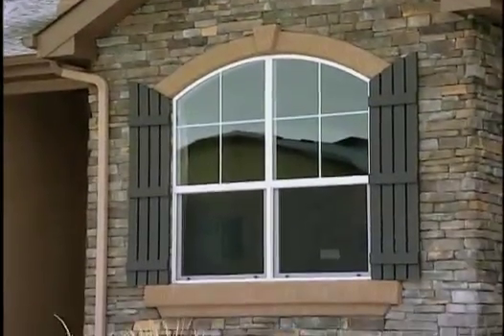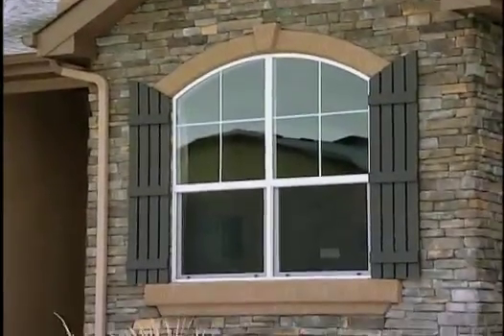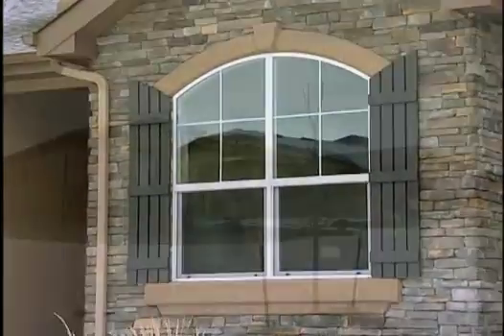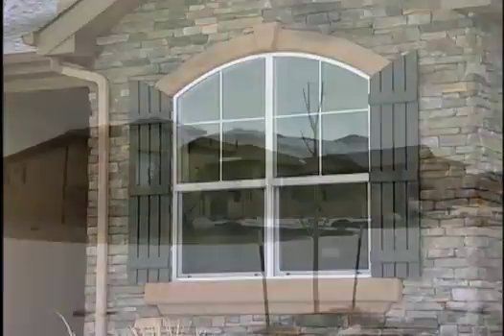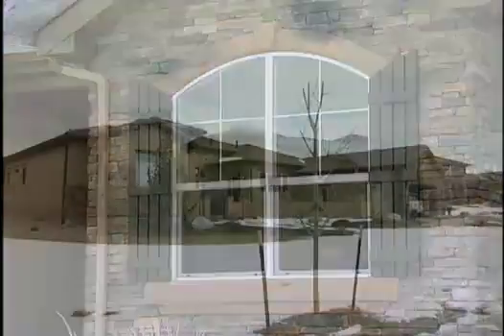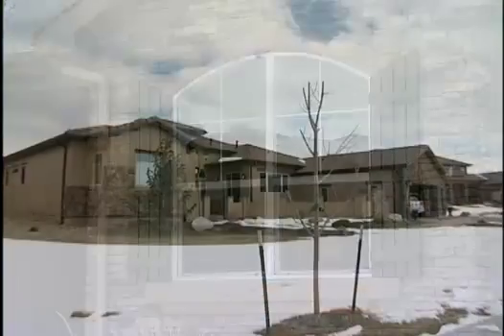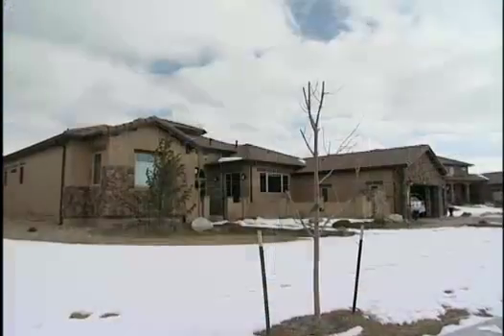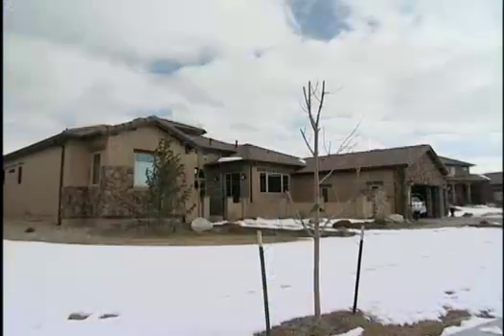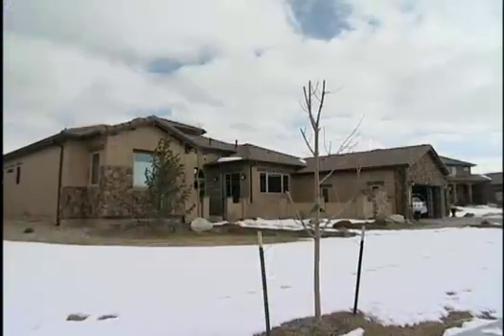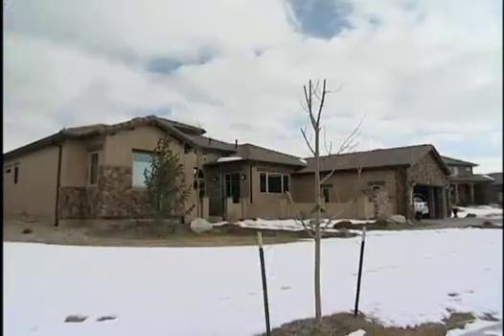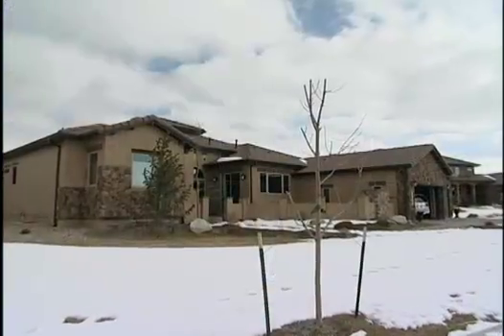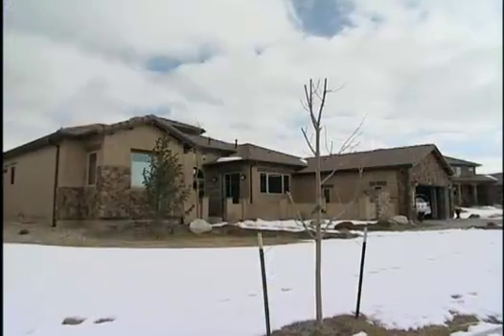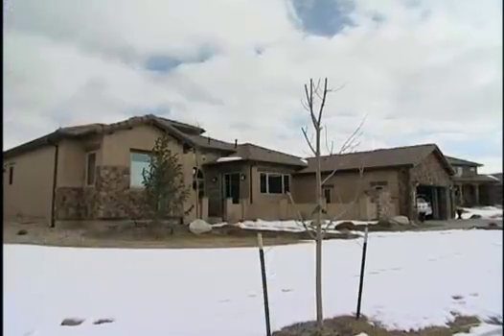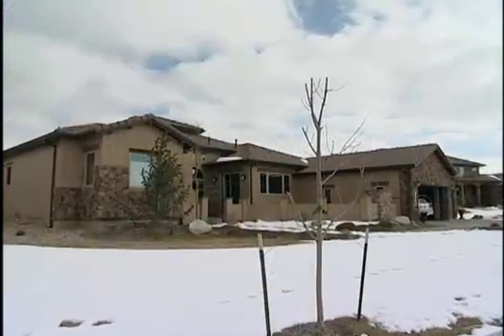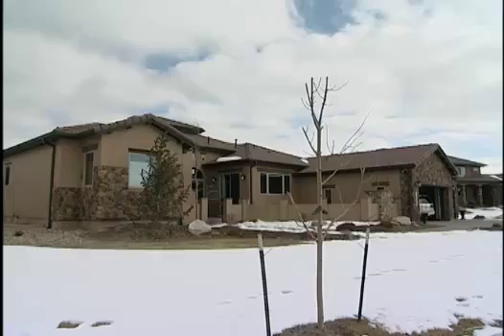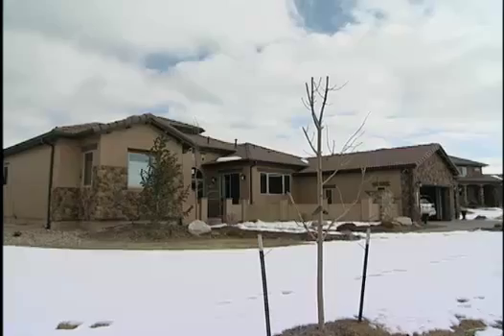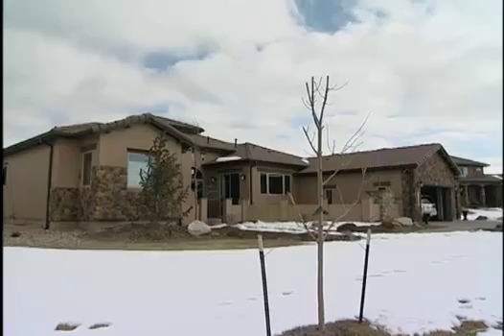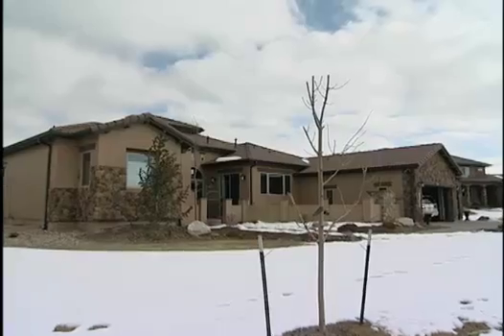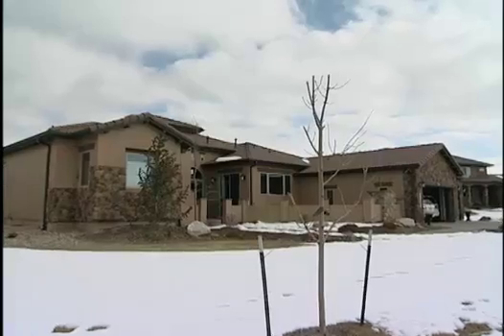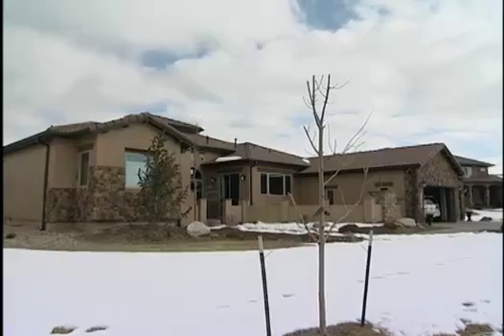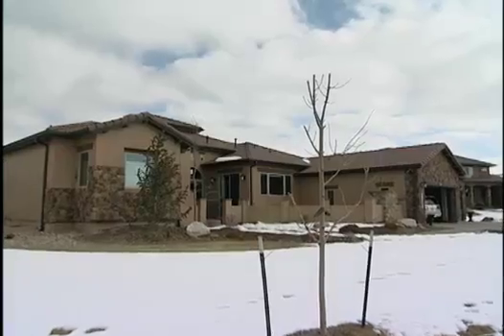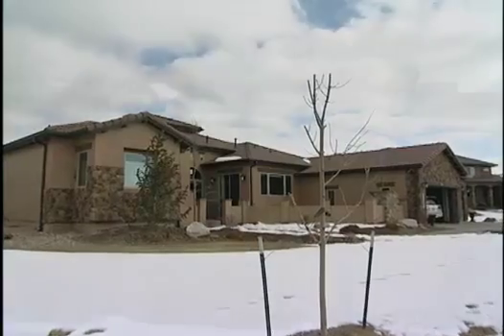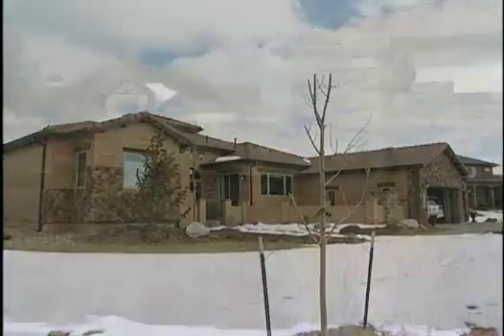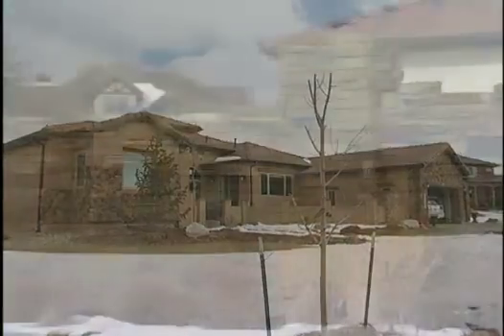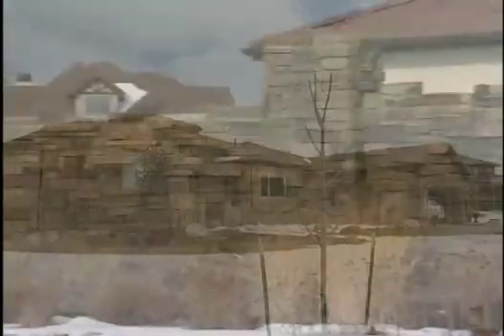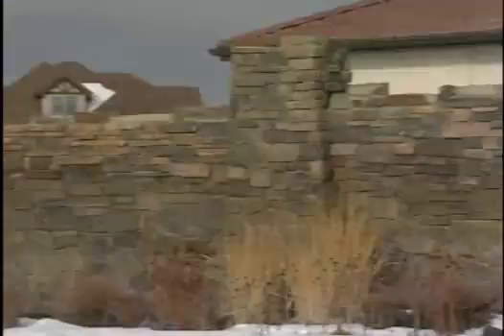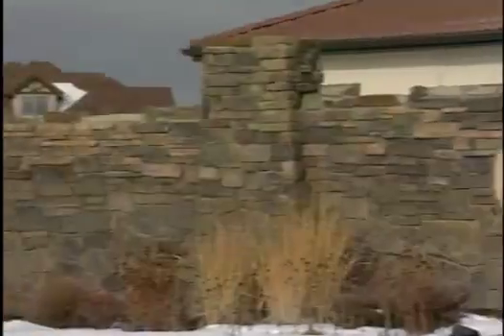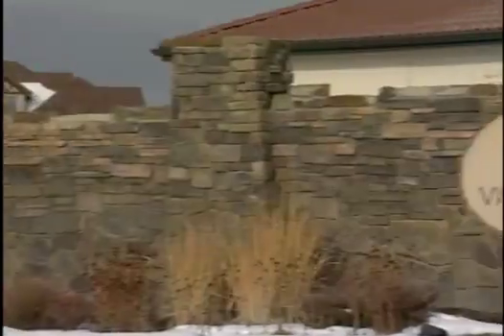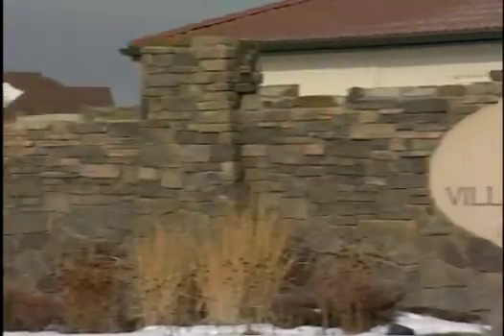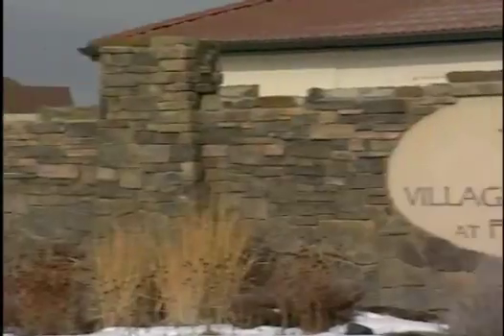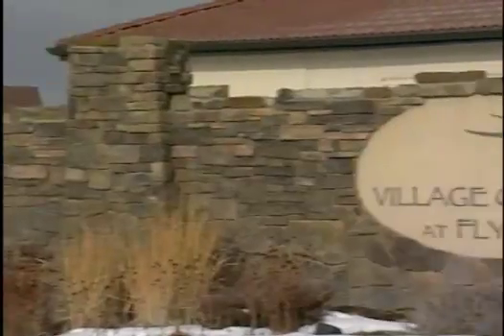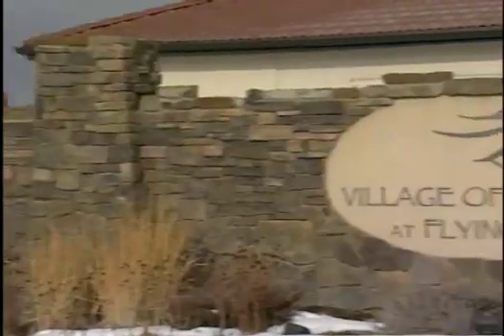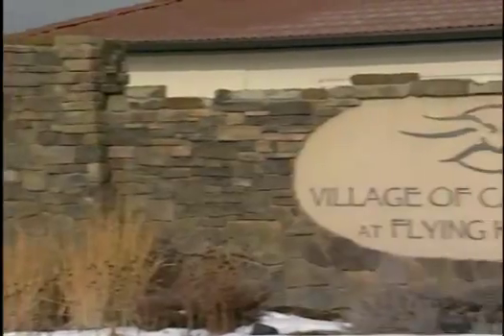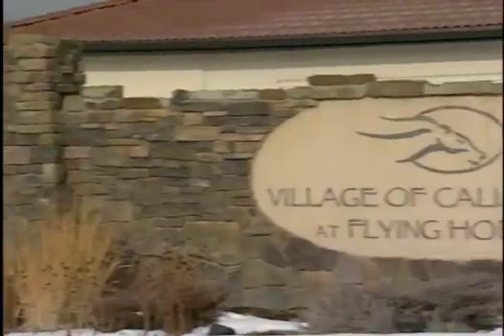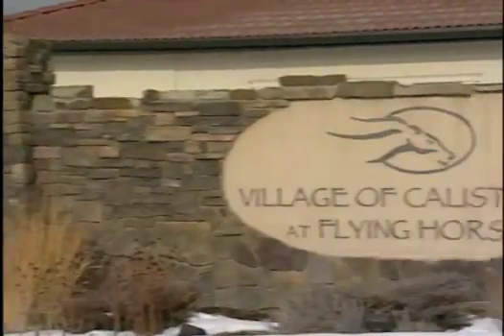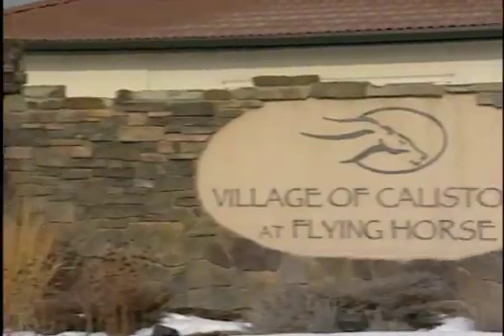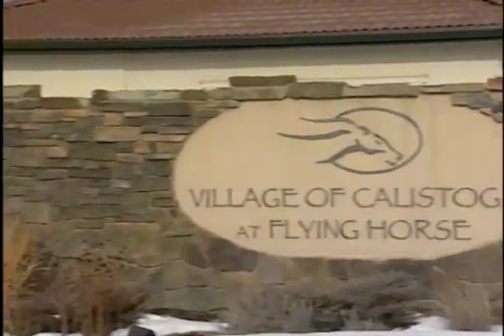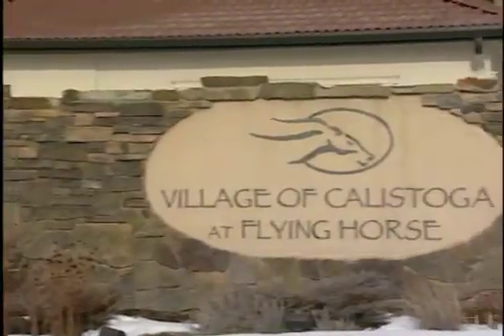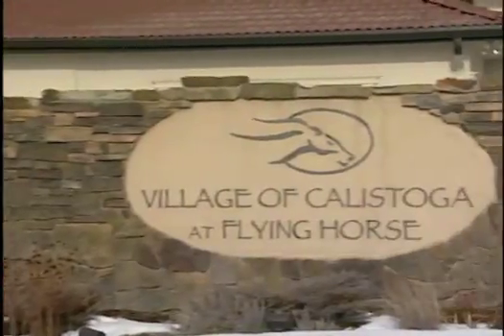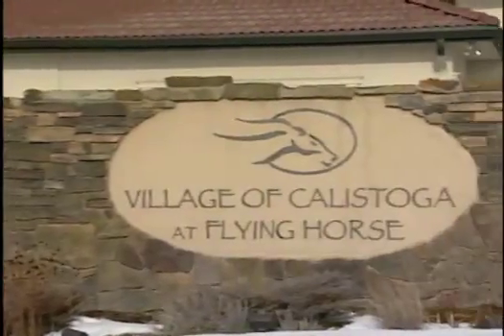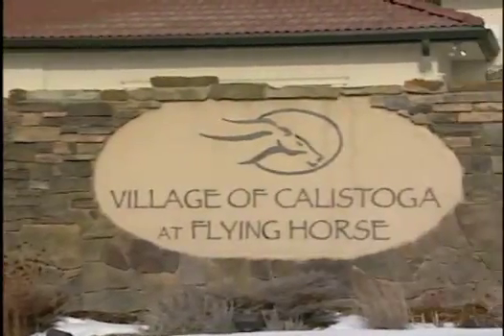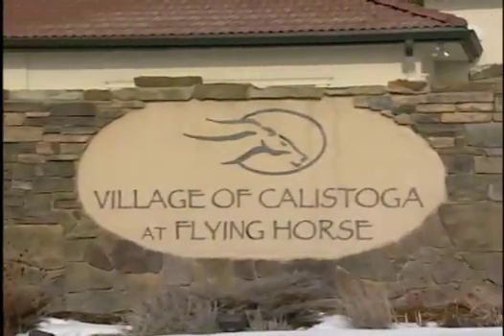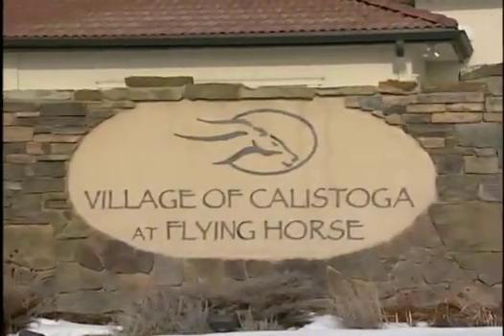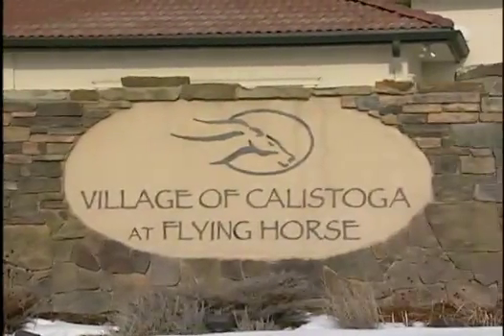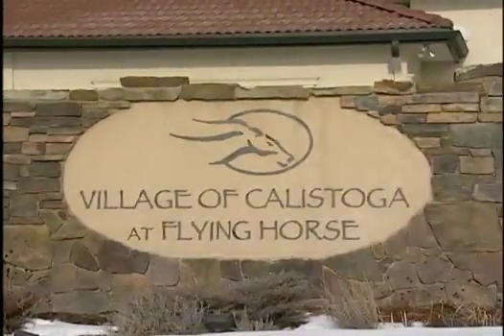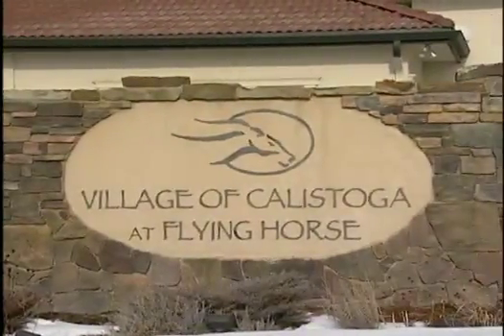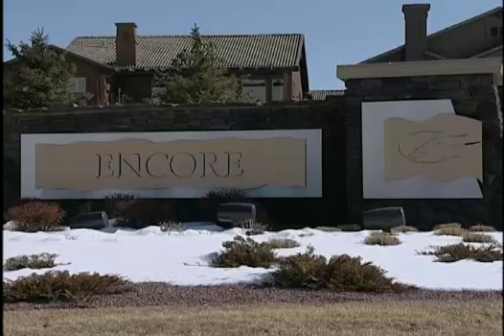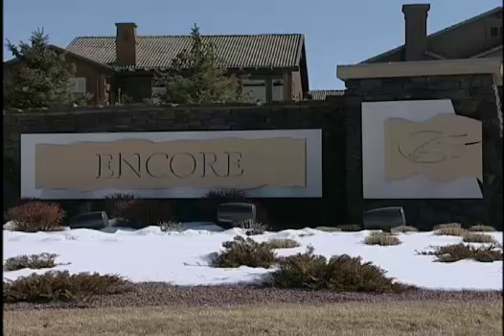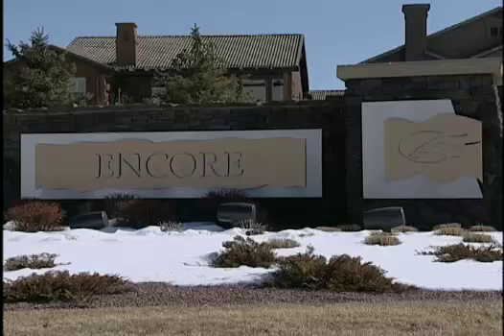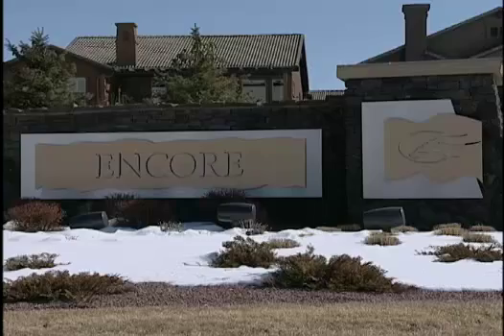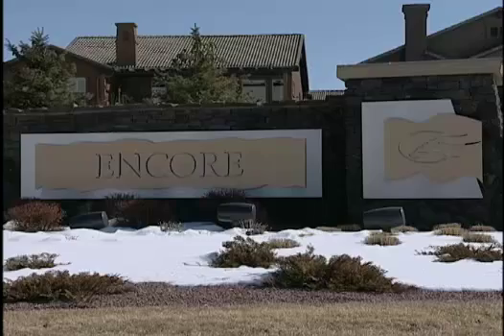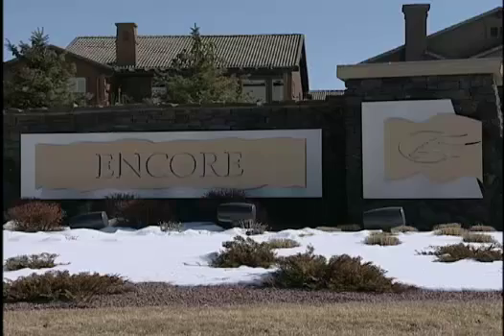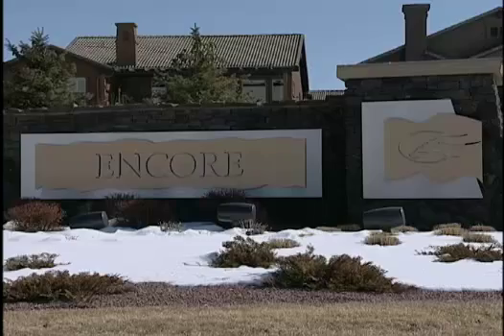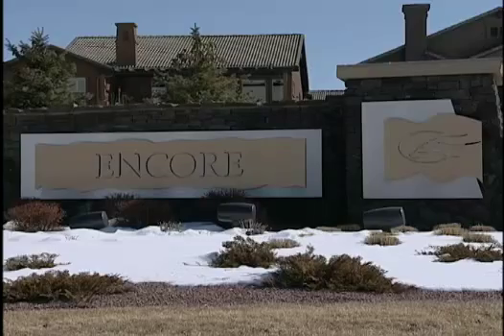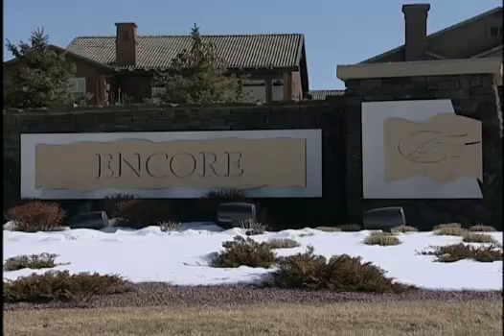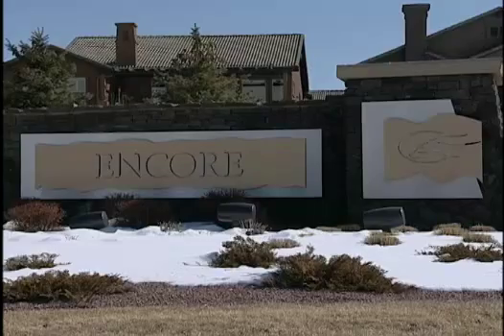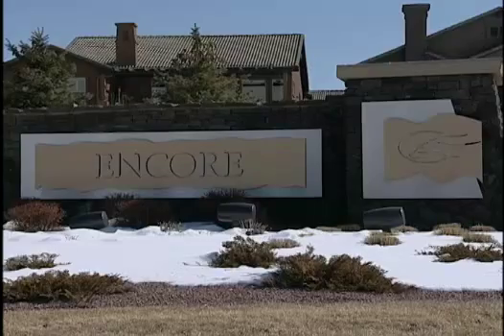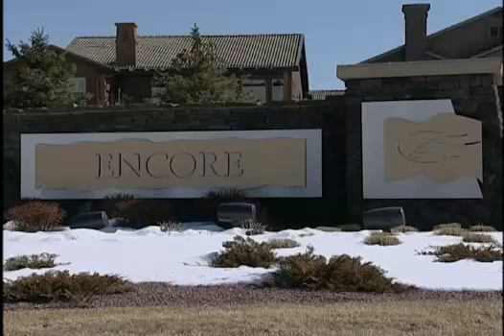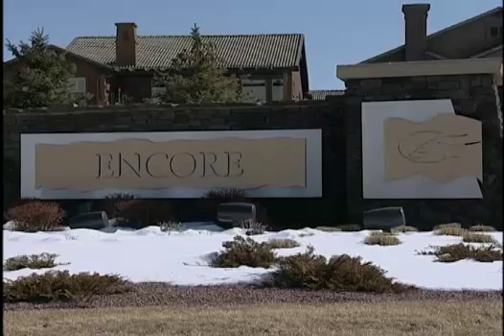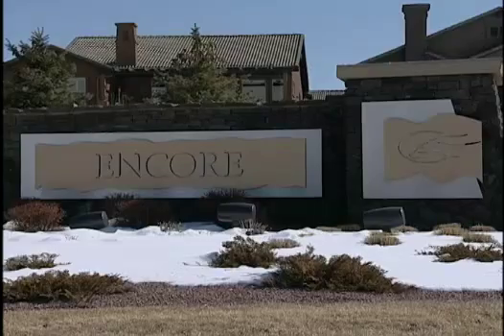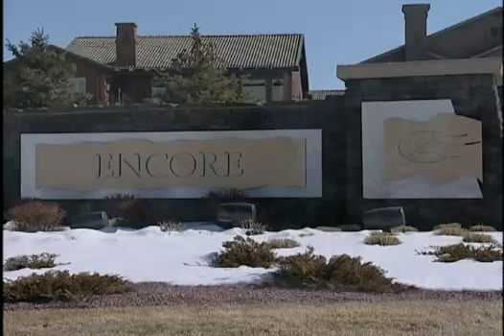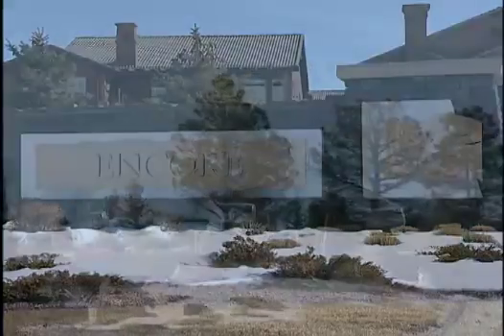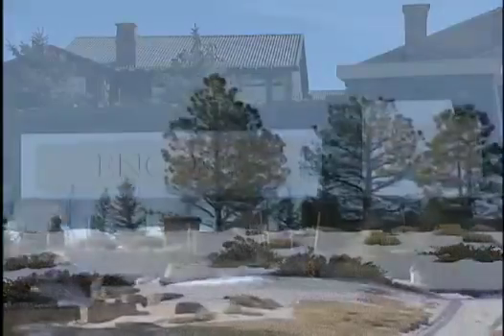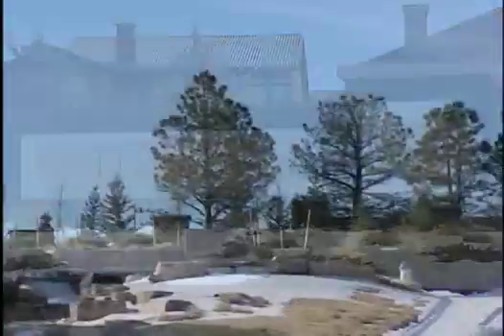They're all separated, they're all their own unique neighborhoods, but the choices run the full gamut of price ranges in Colorado Springs.